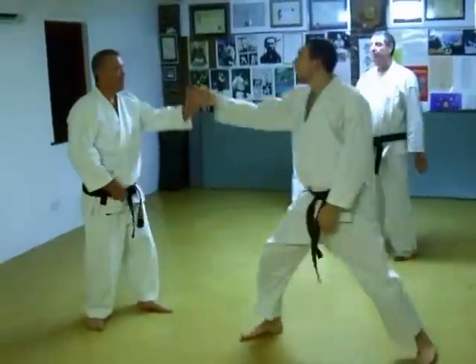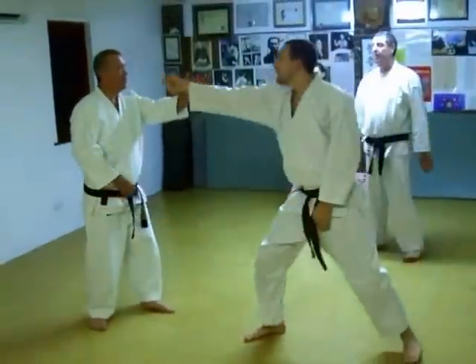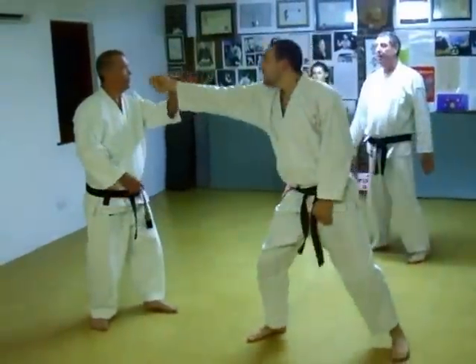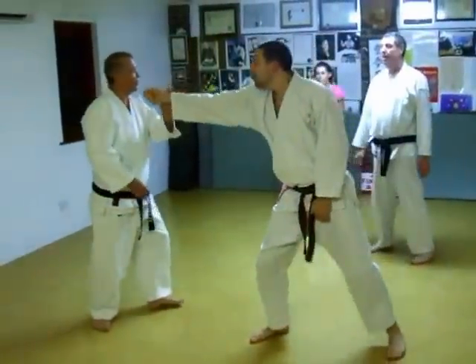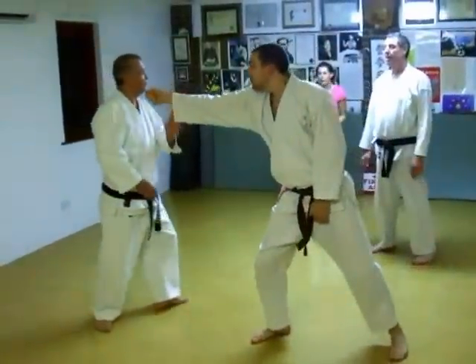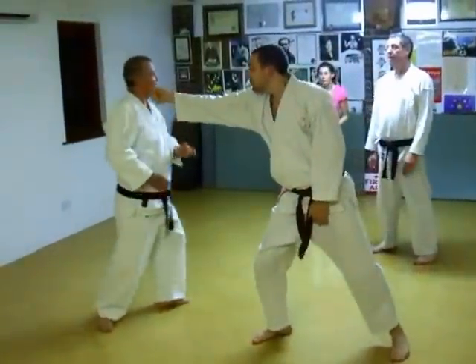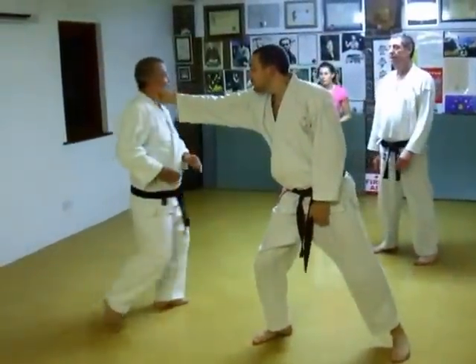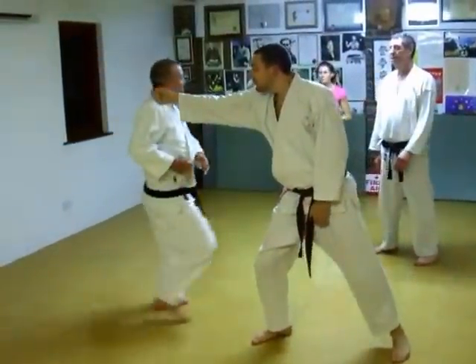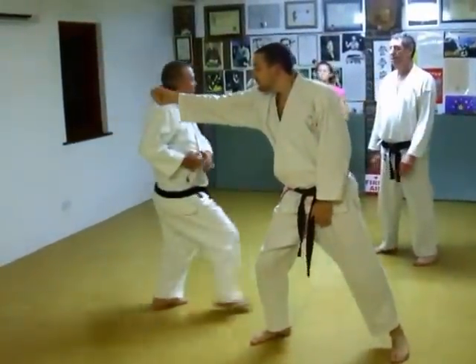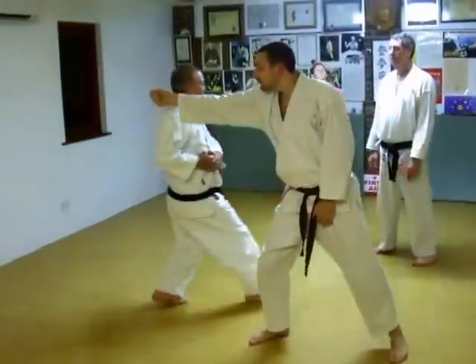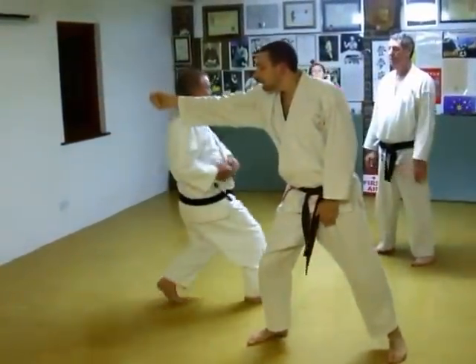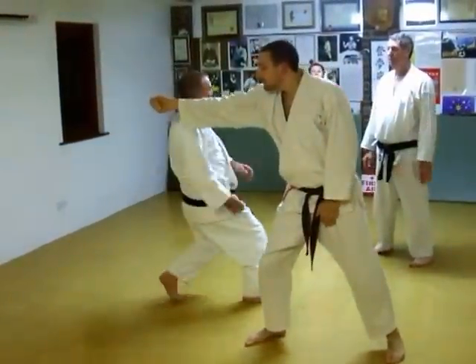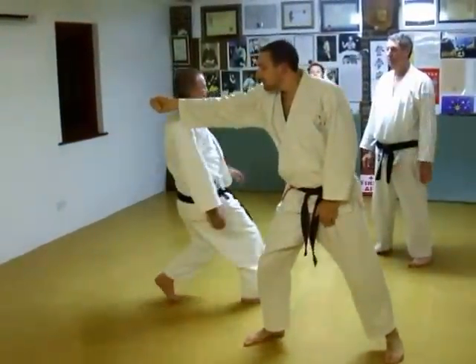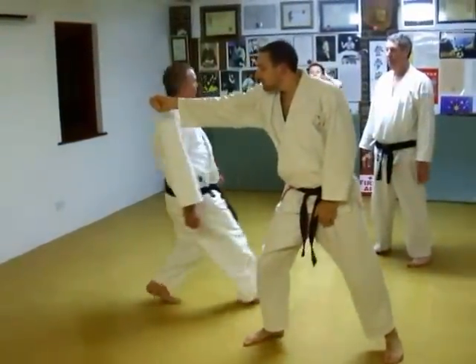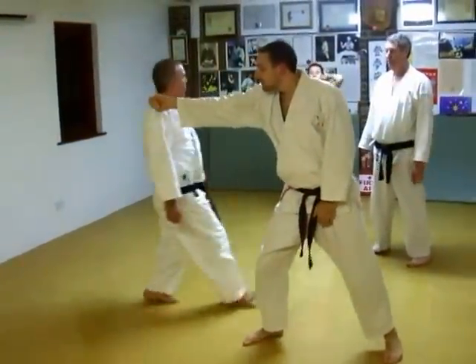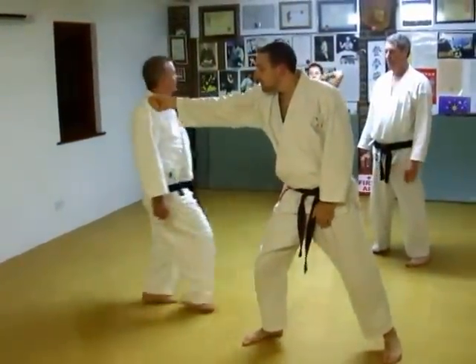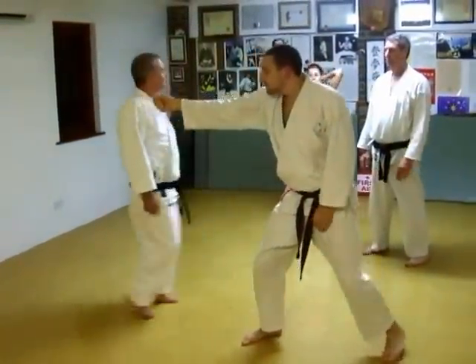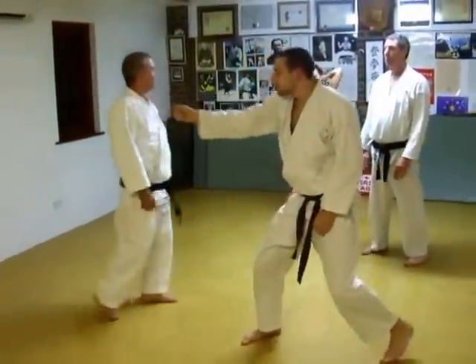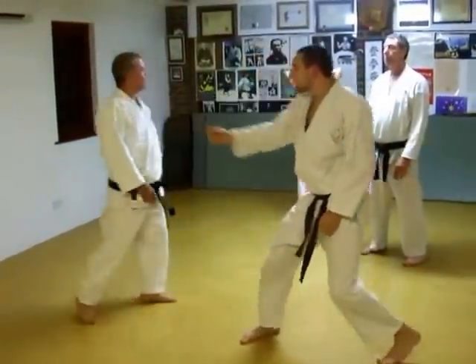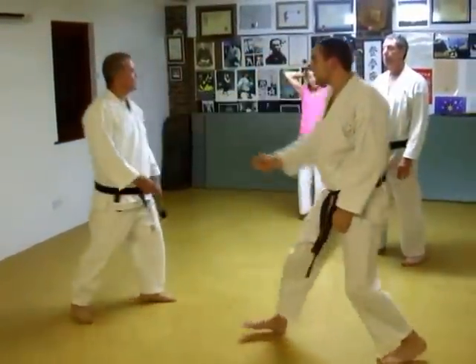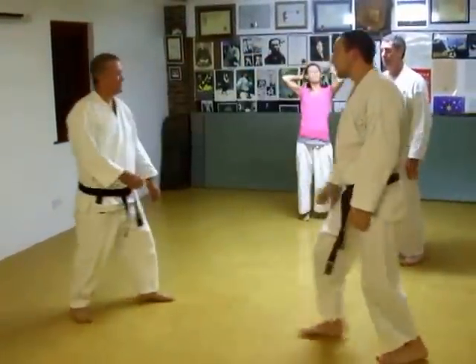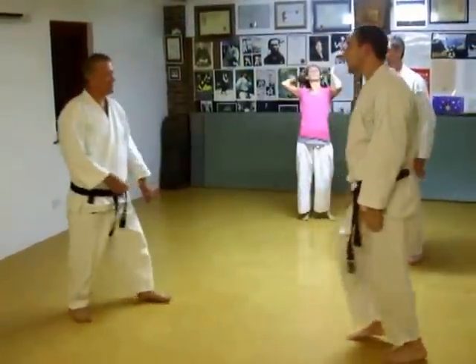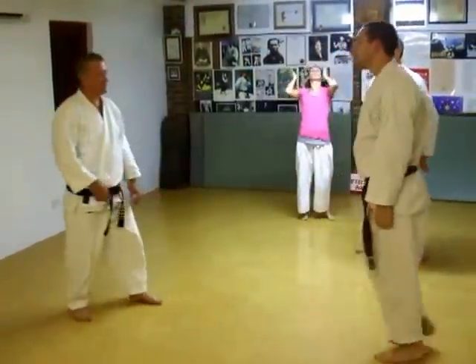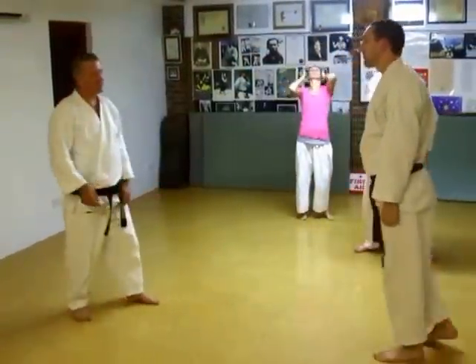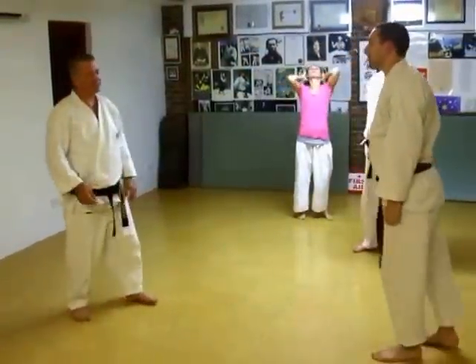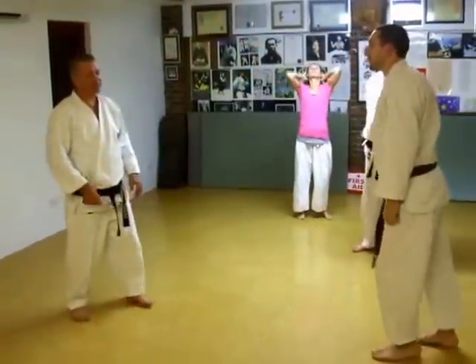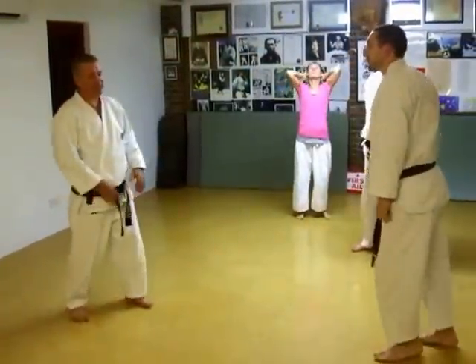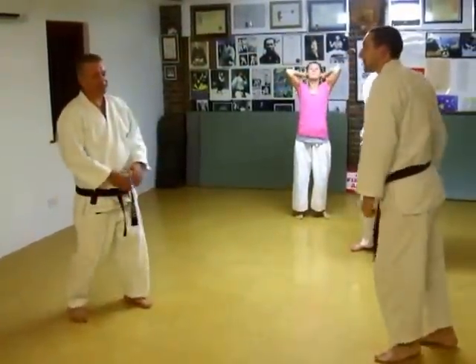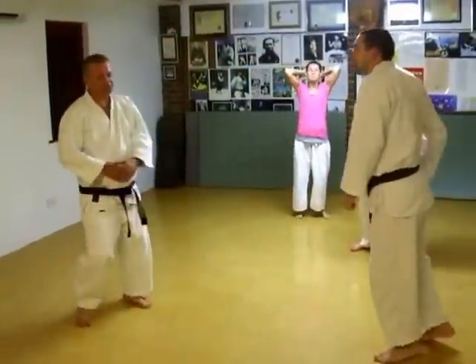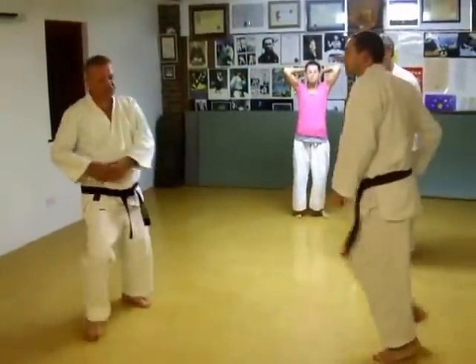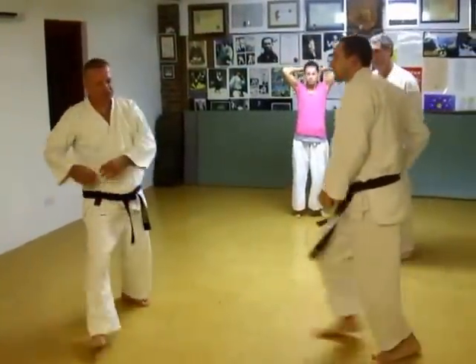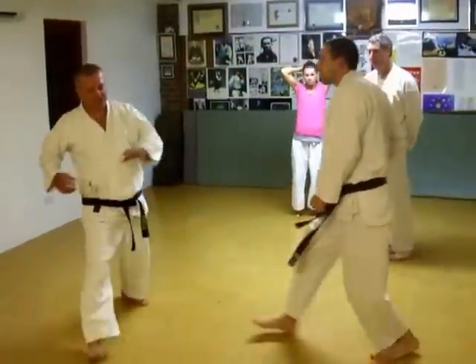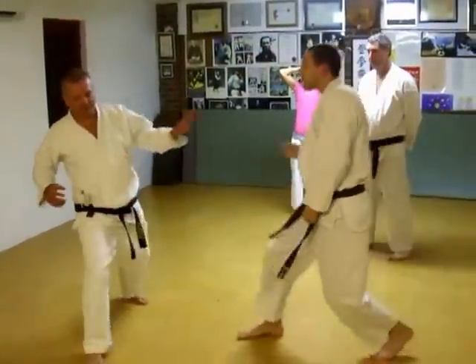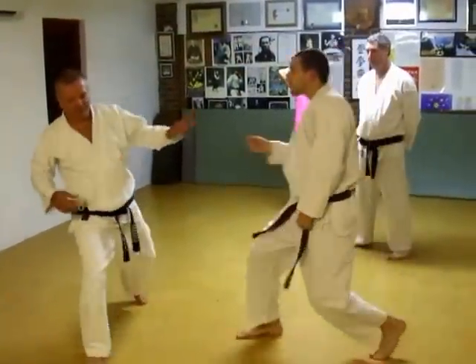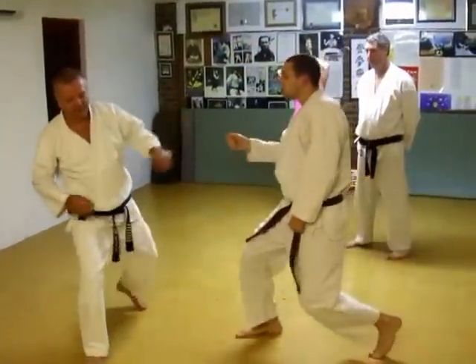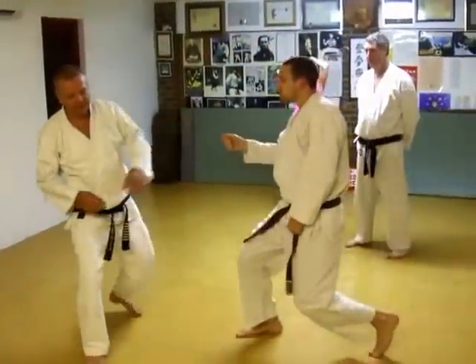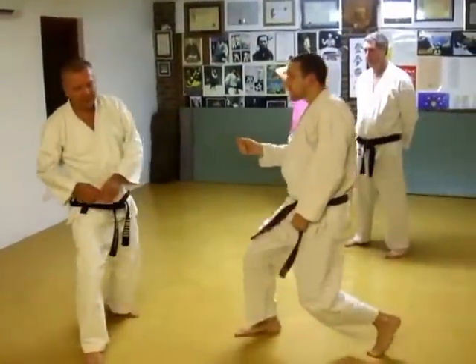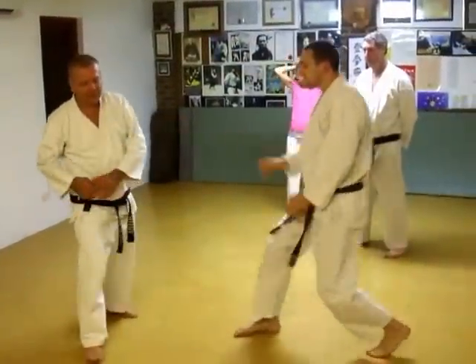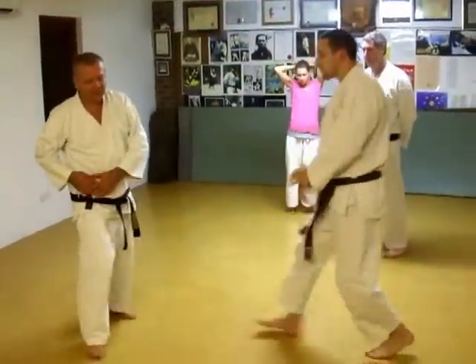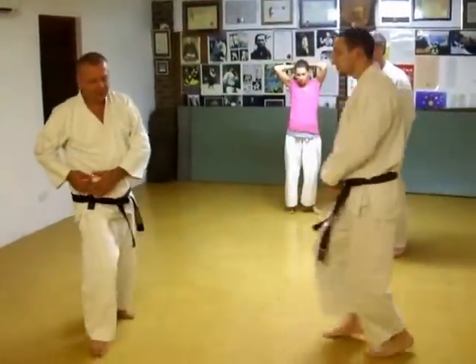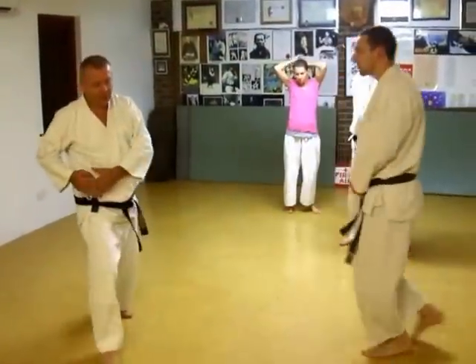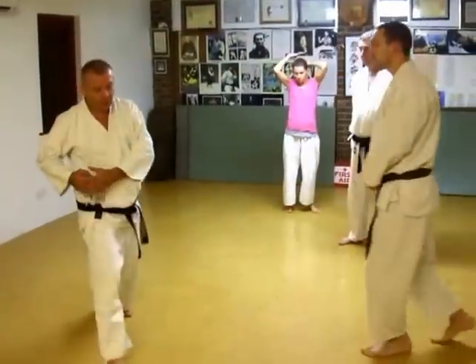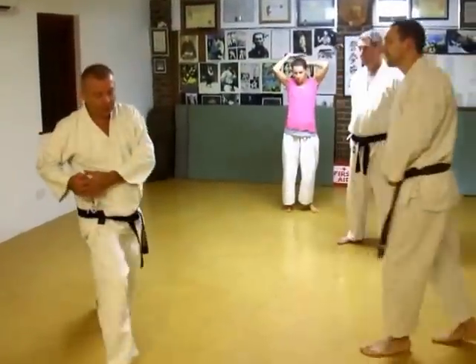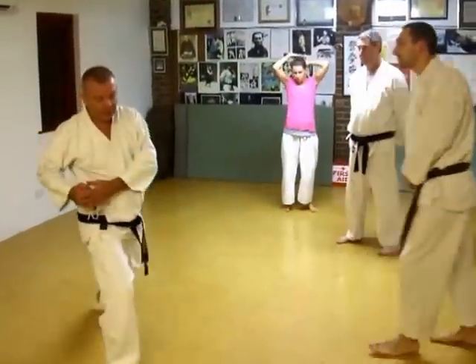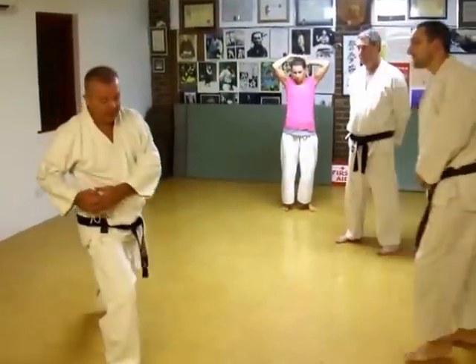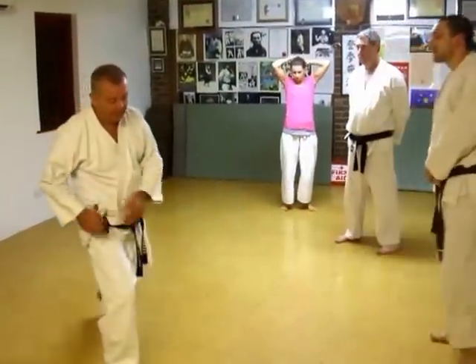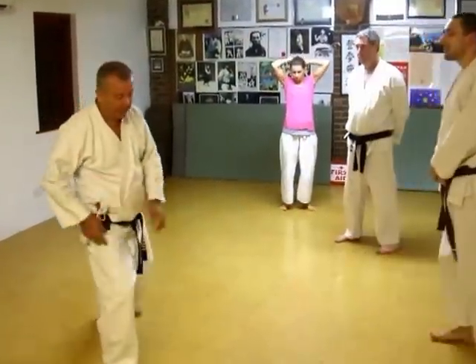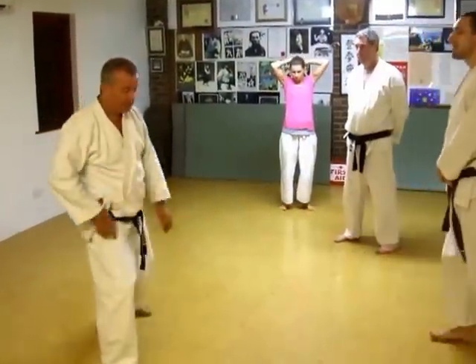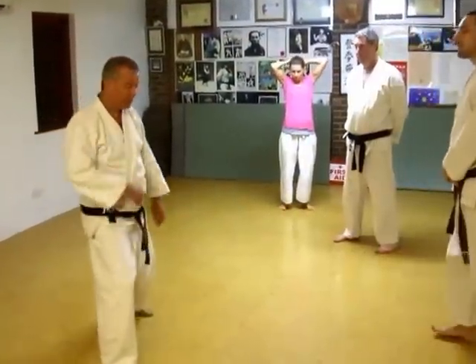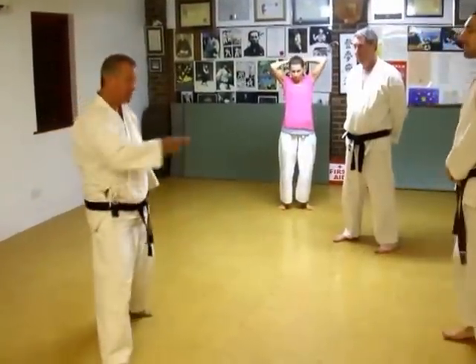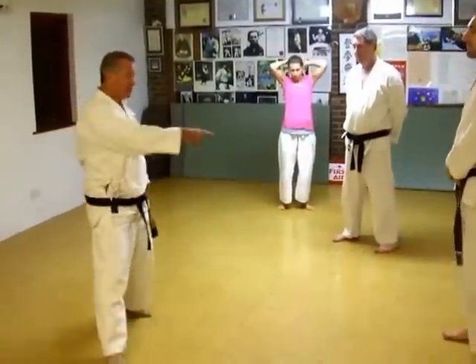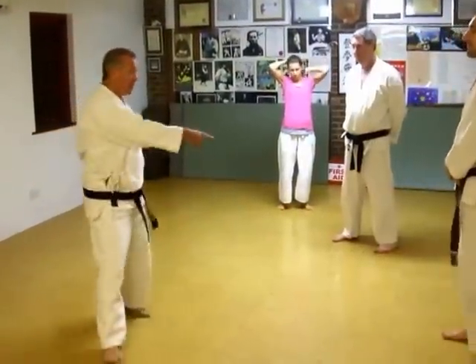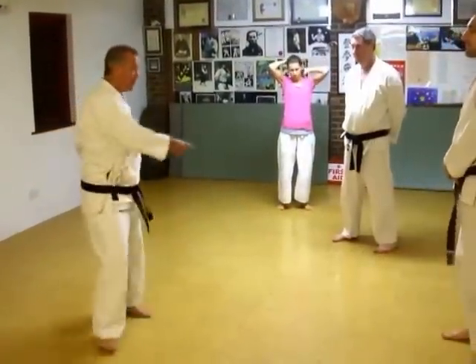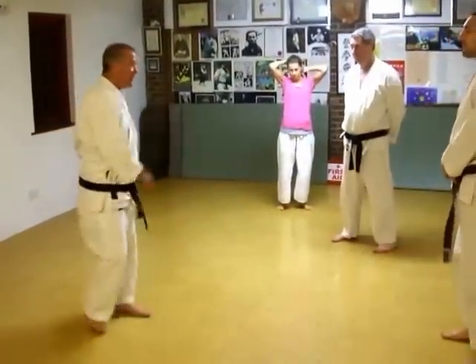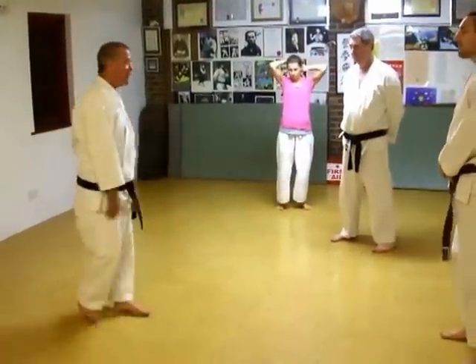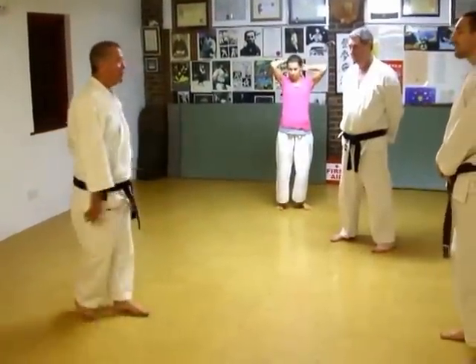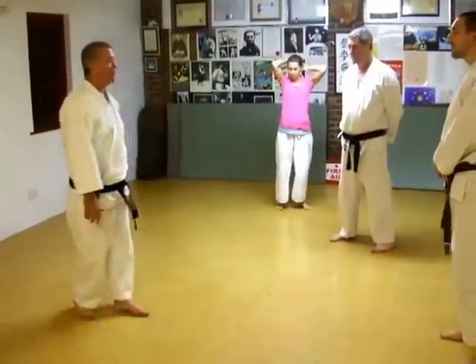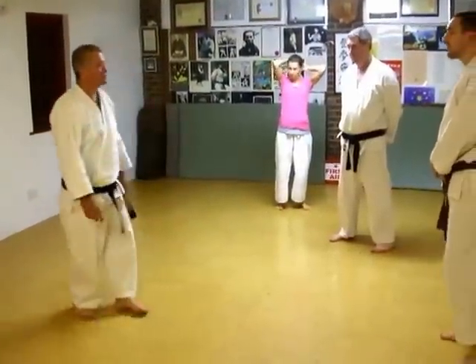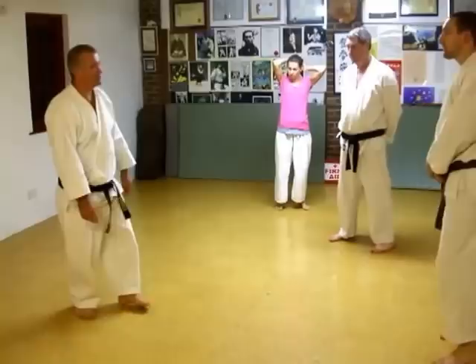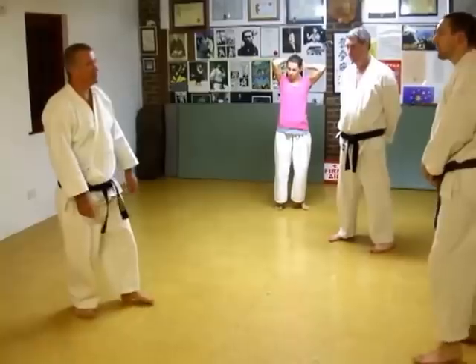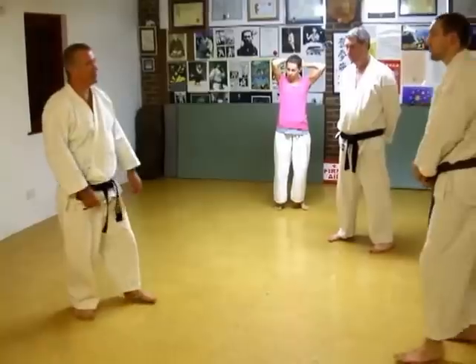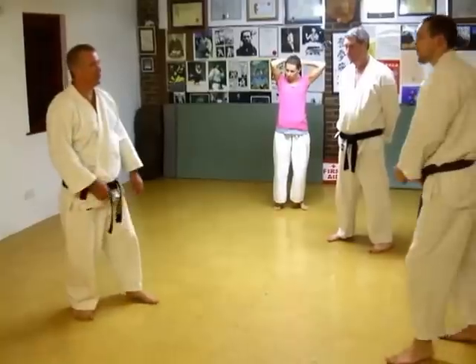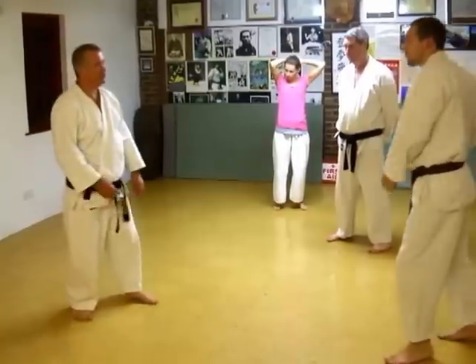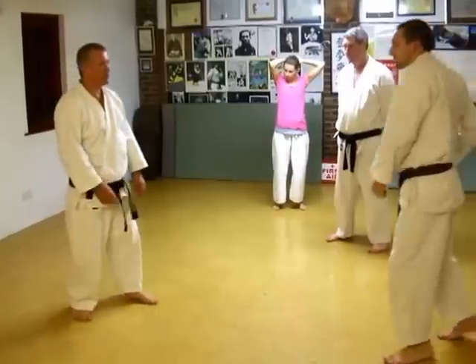We're going to do a cipher technique. Cipher is usually open, but I'm going to swap it that way so it's a closer.